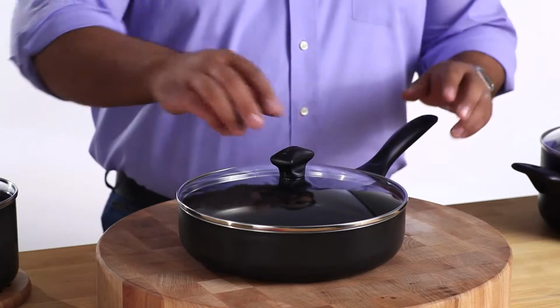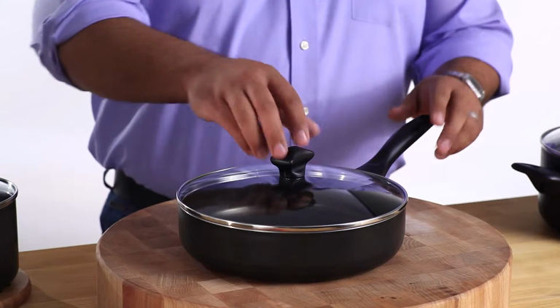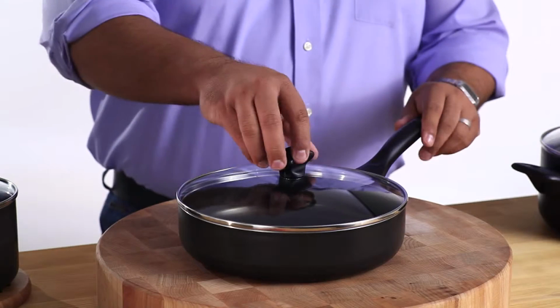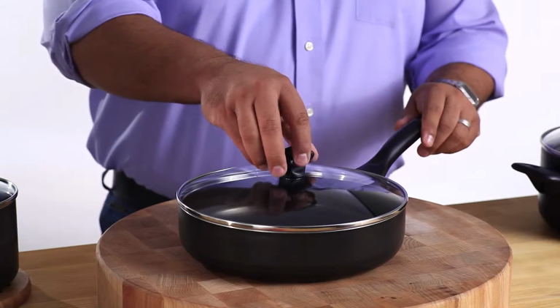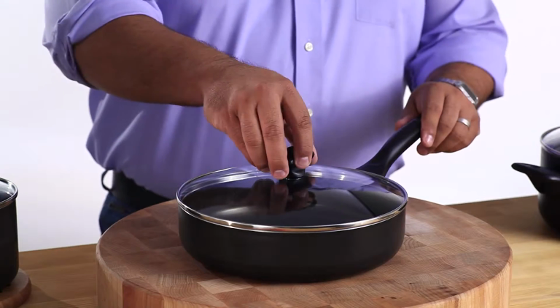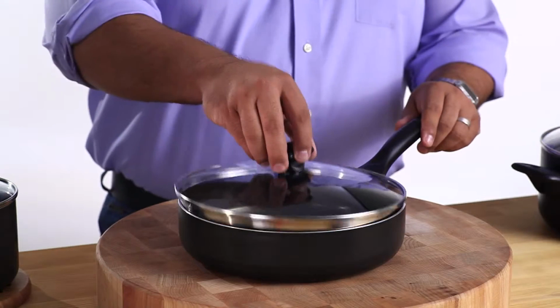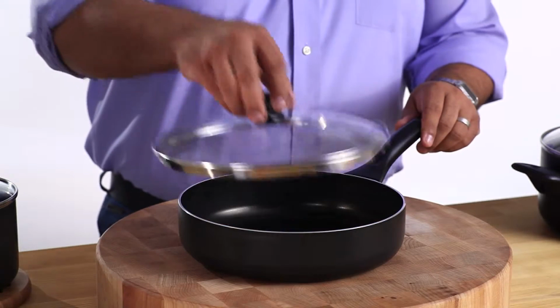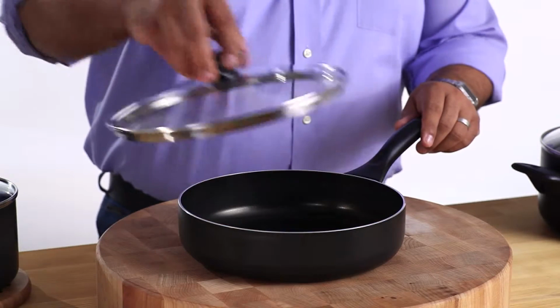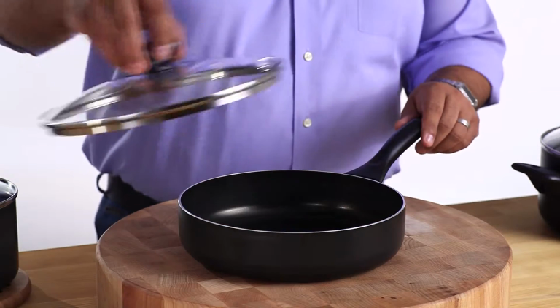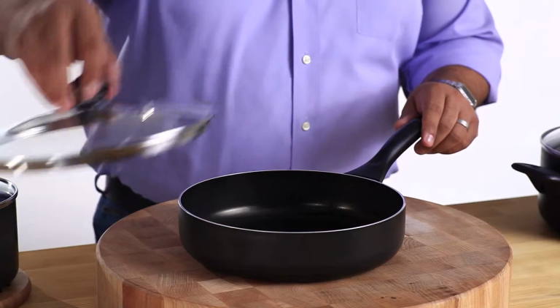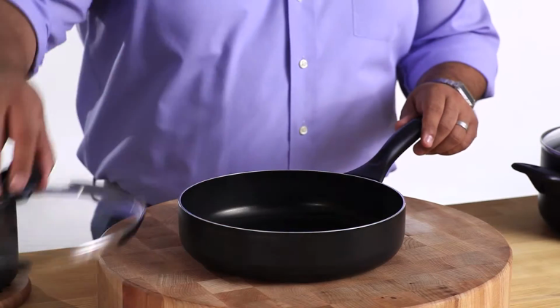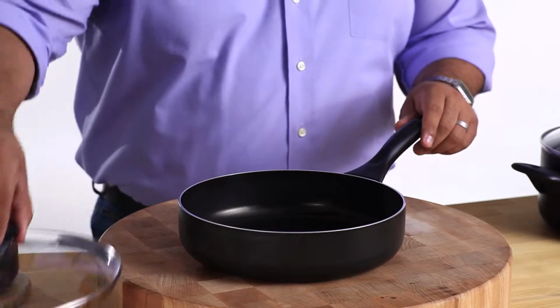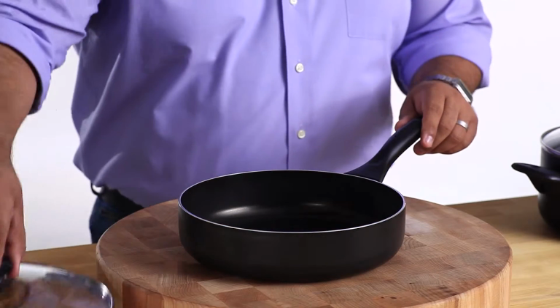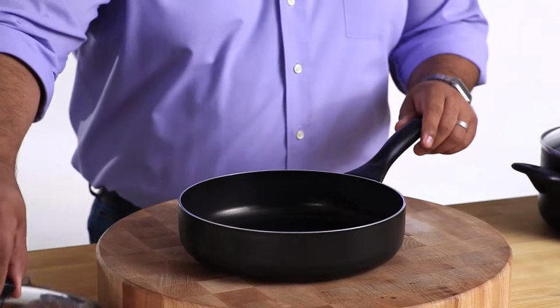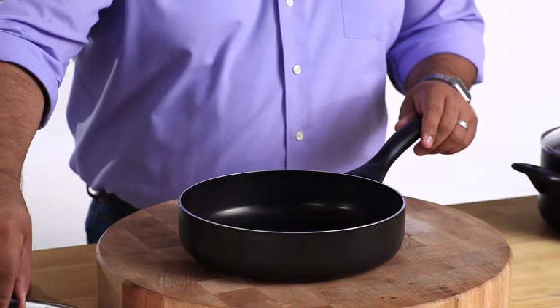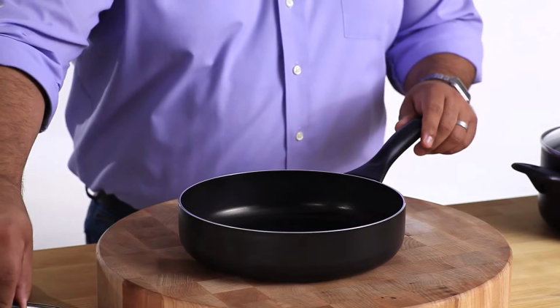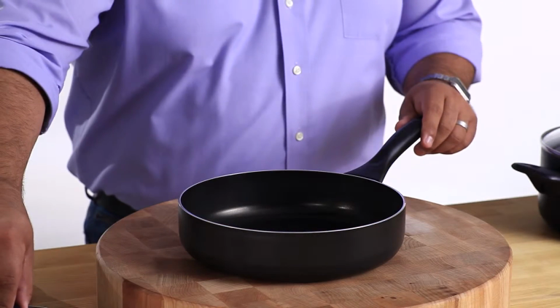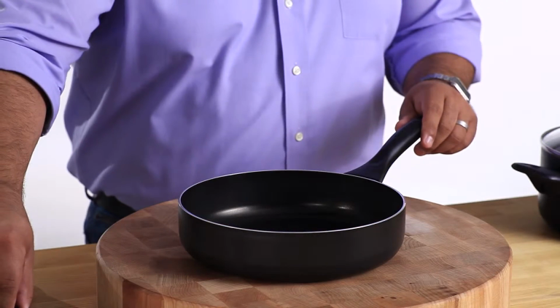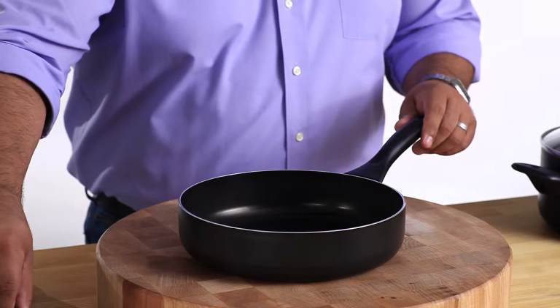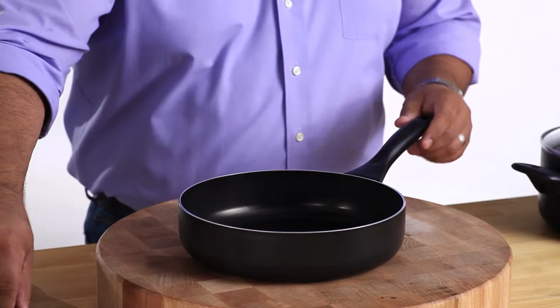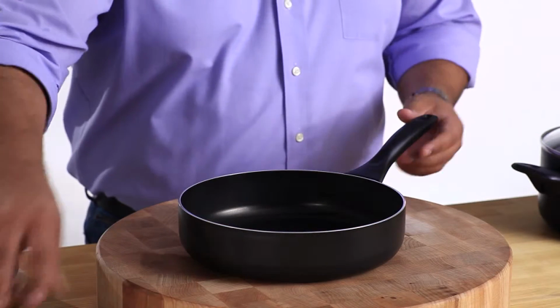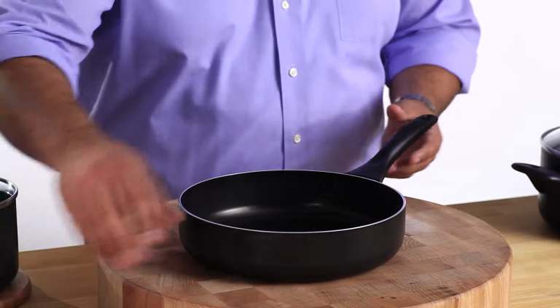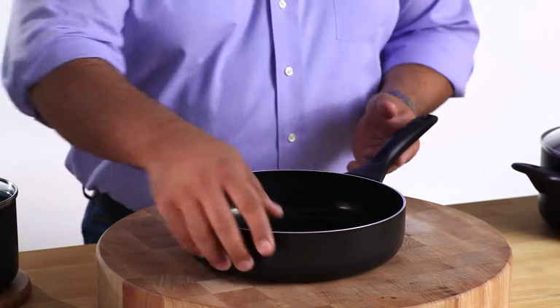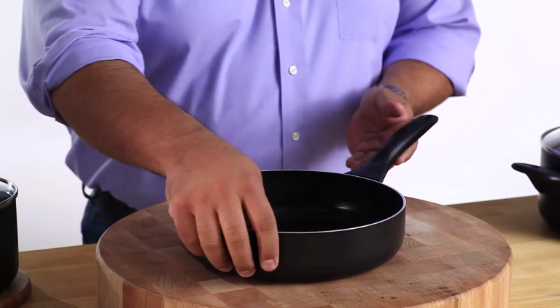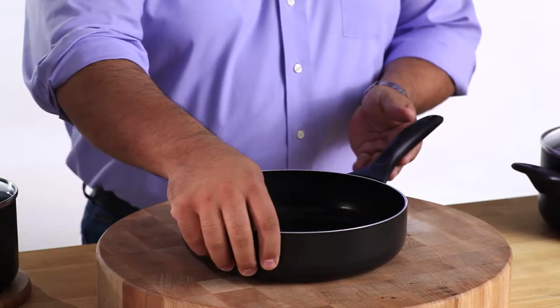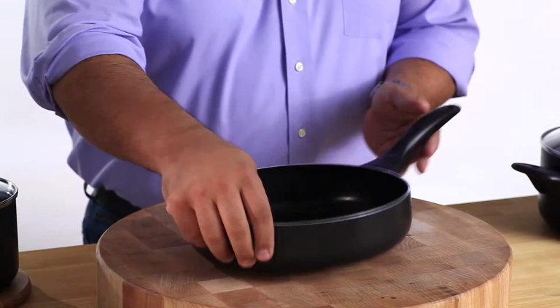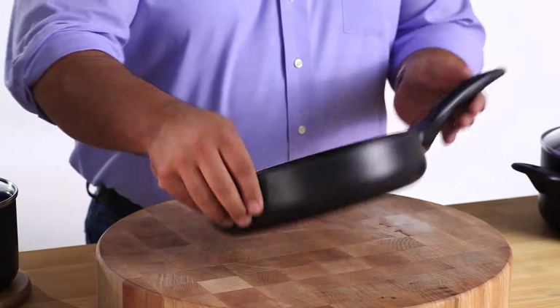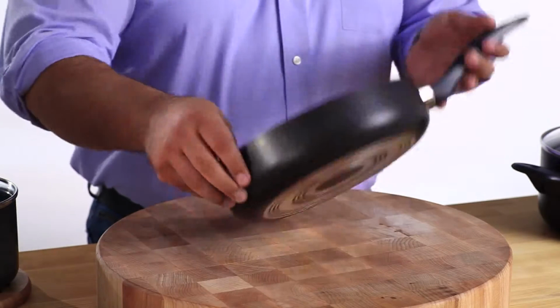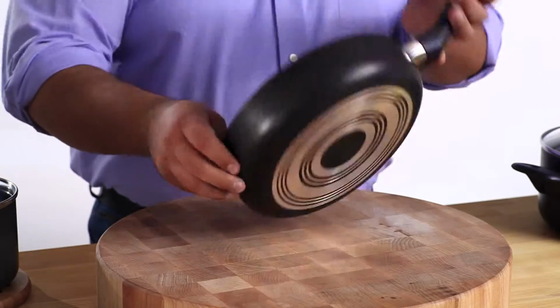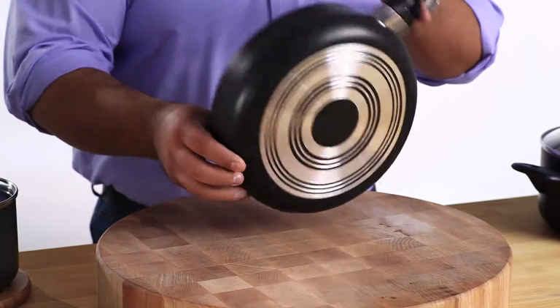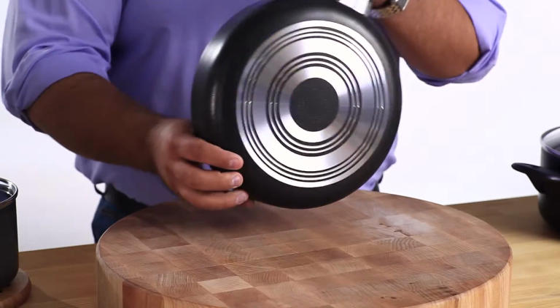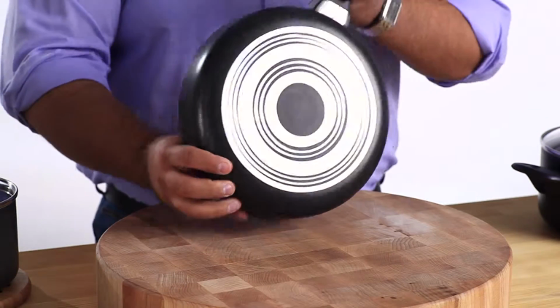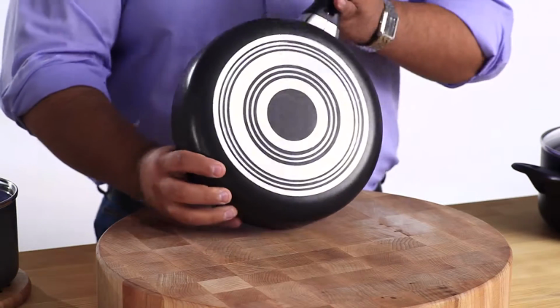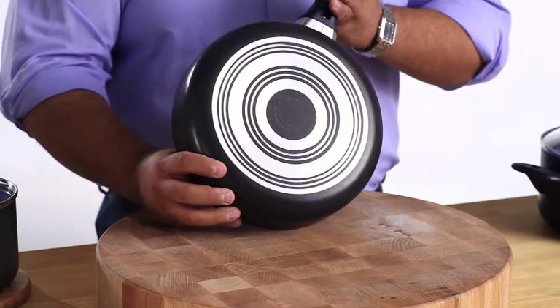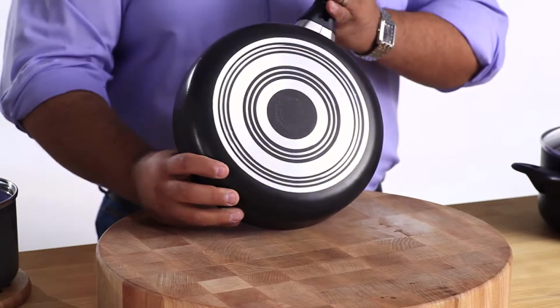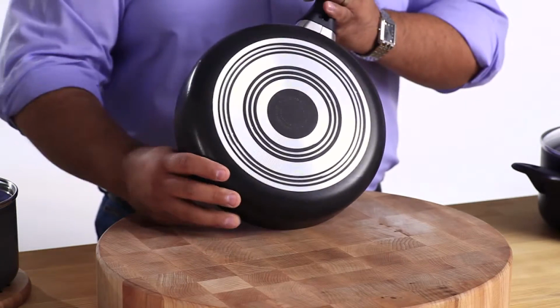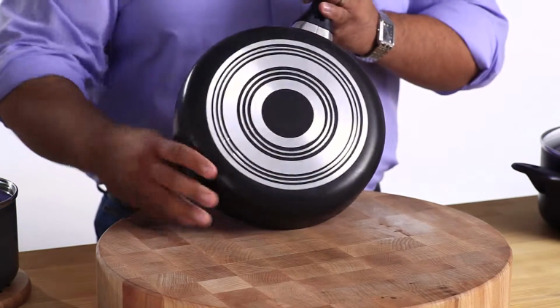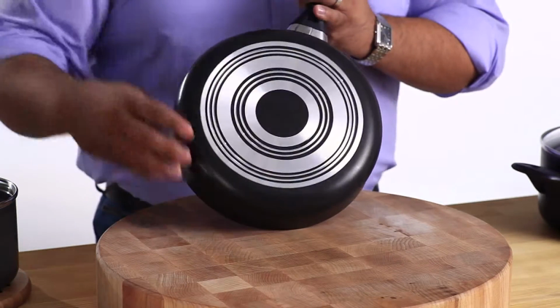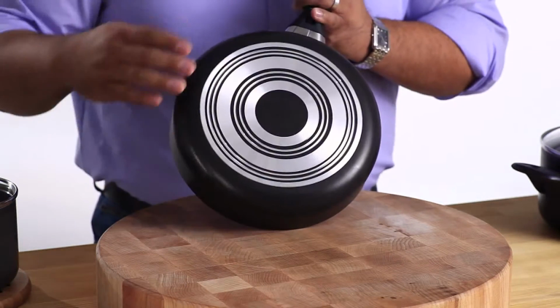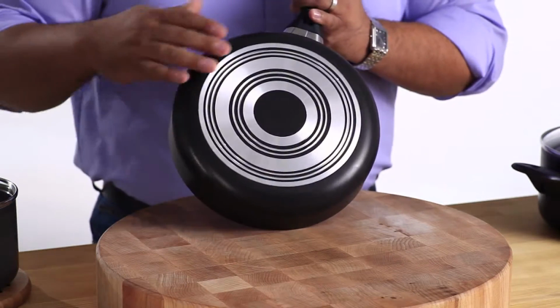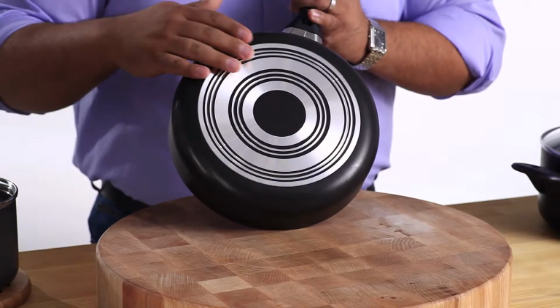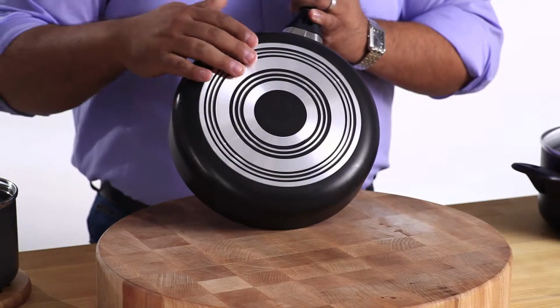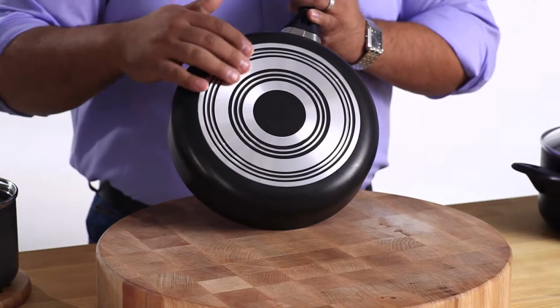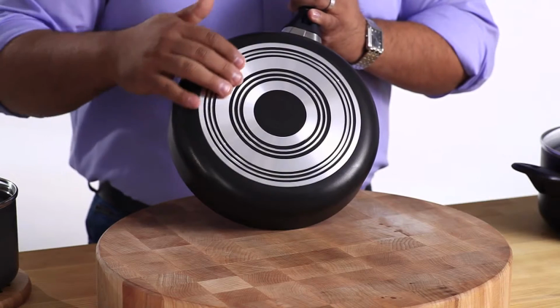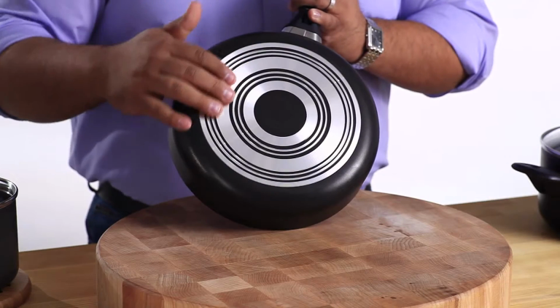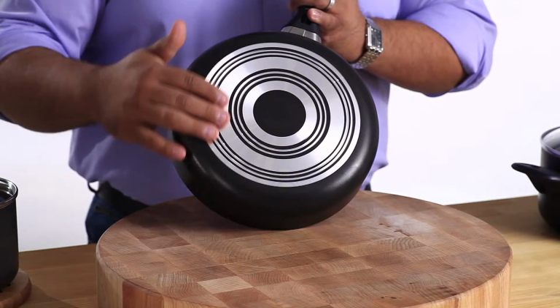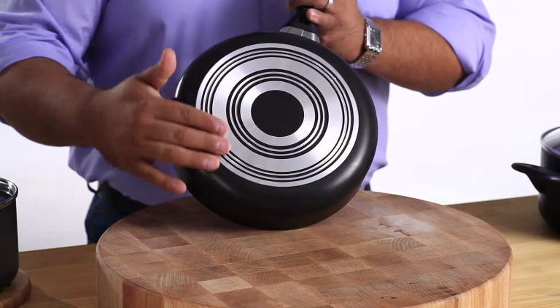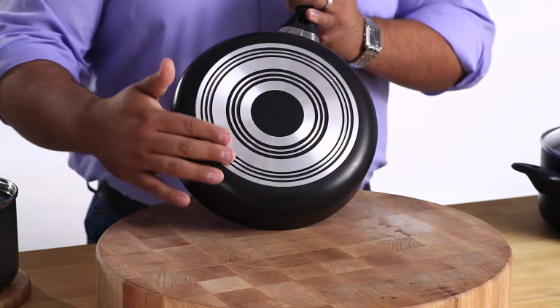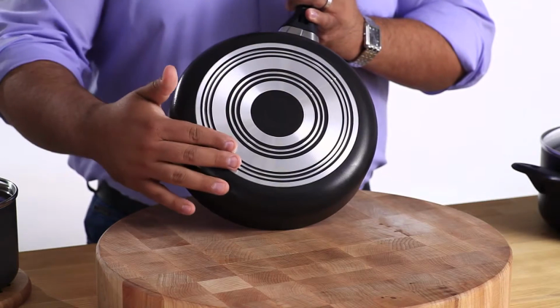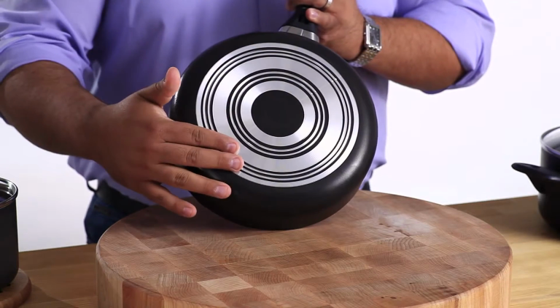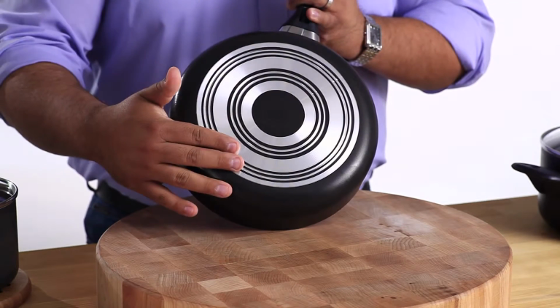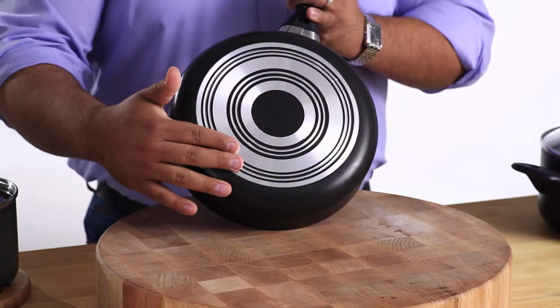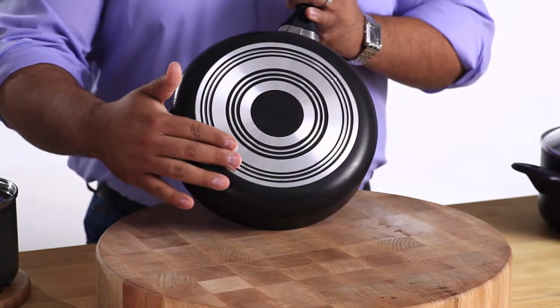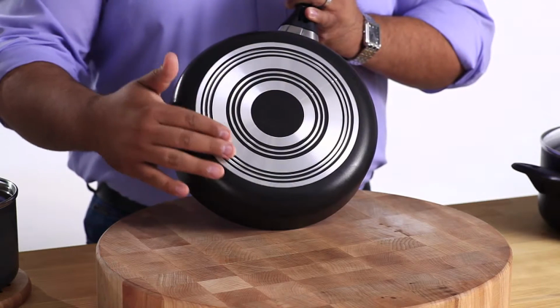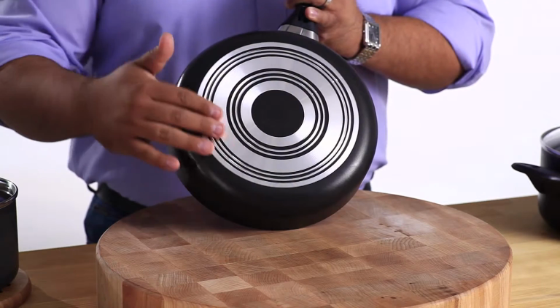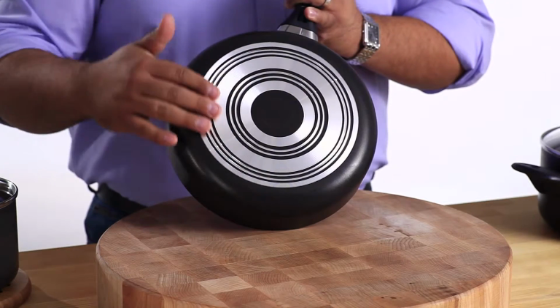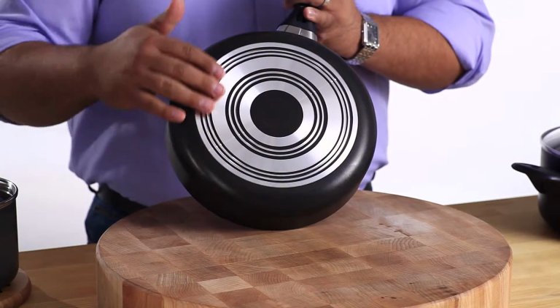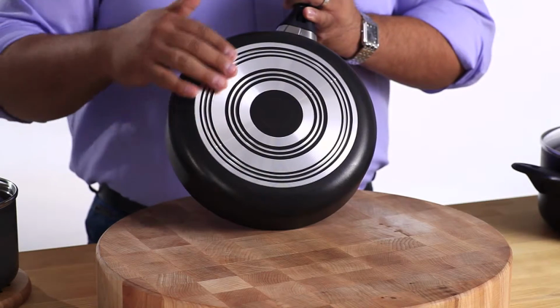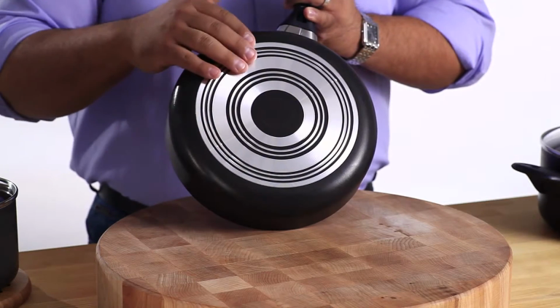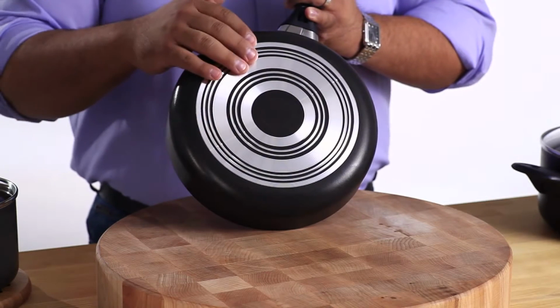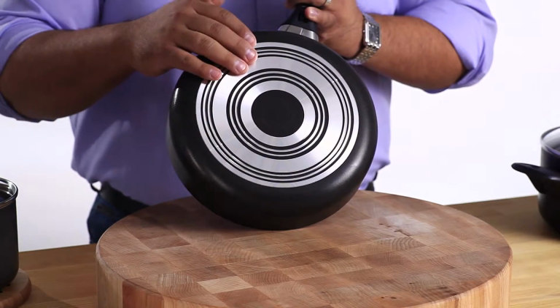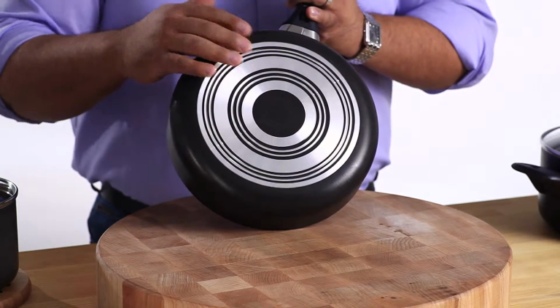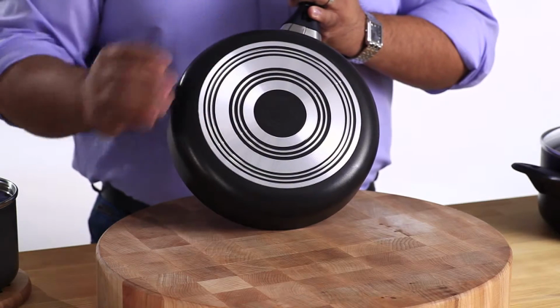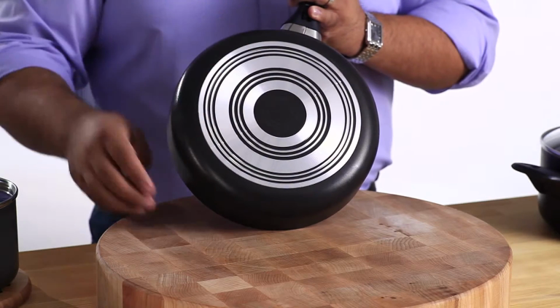This line is constructed of heavy gauge aluminum. That's going to reduce hot spots and give even heat distribution throughout the entire pan.